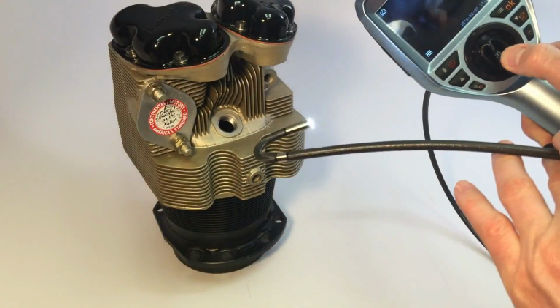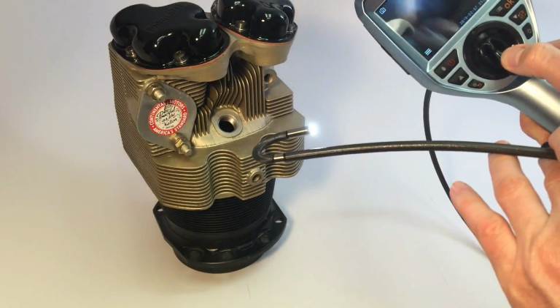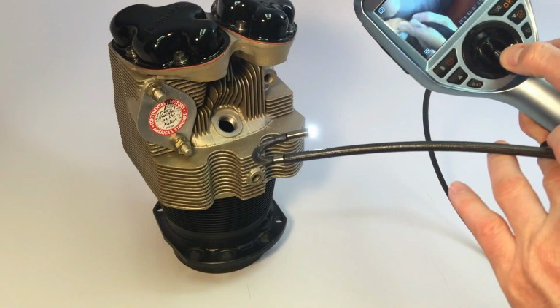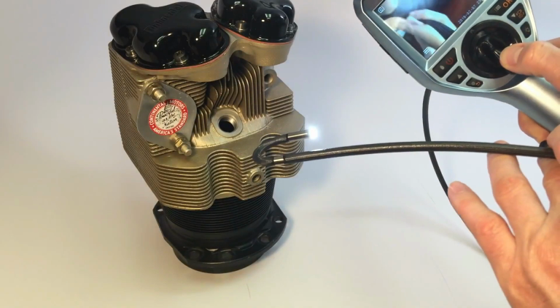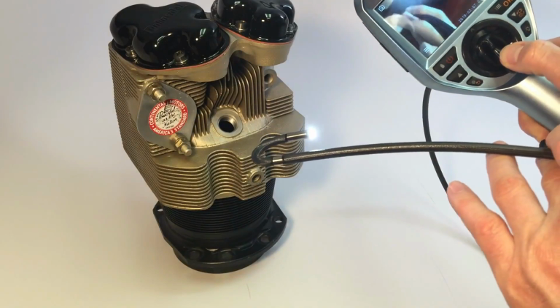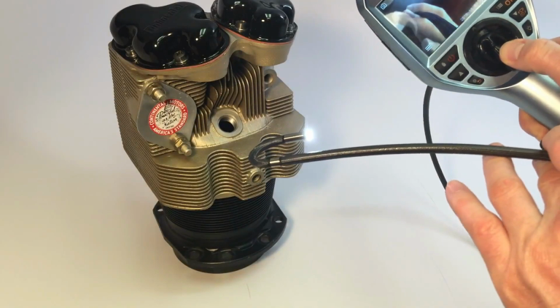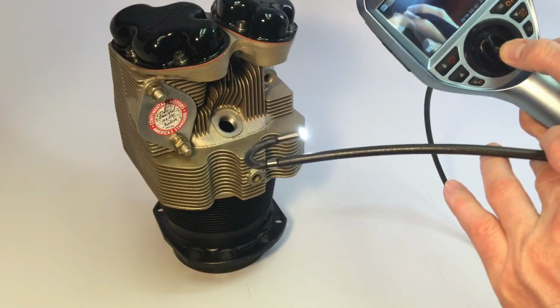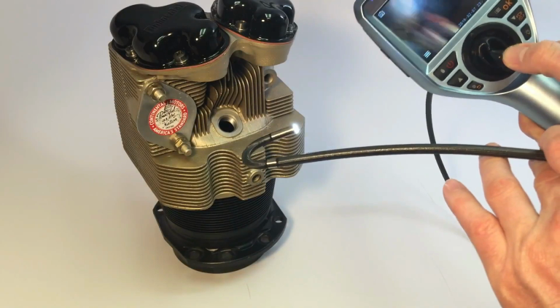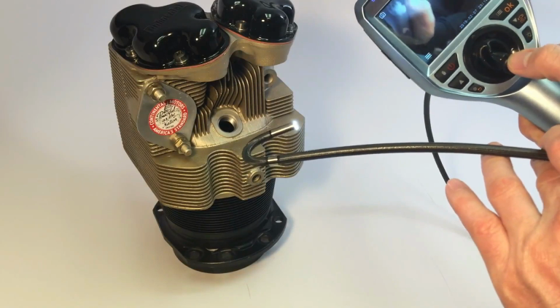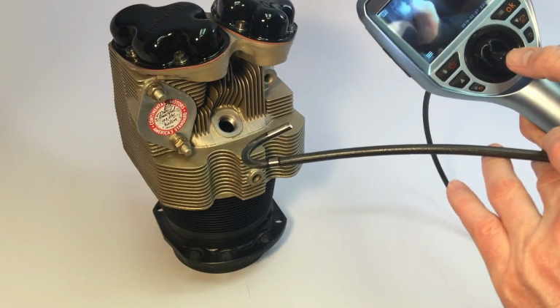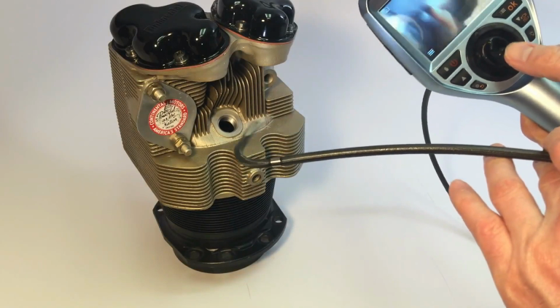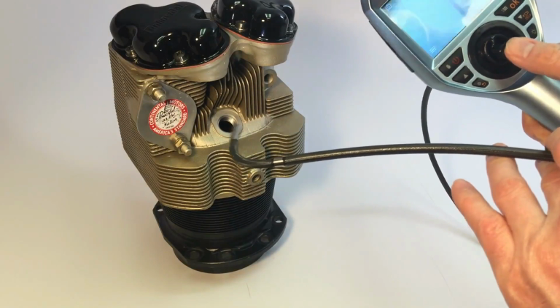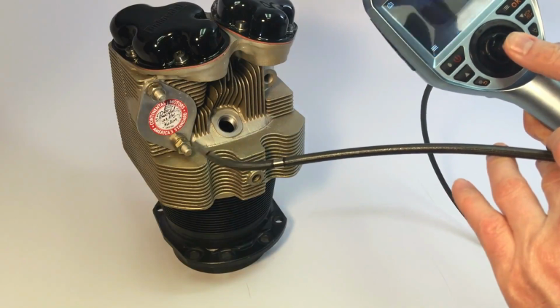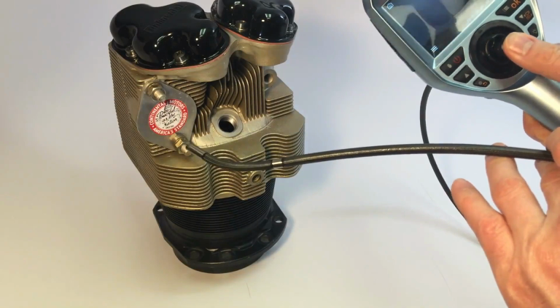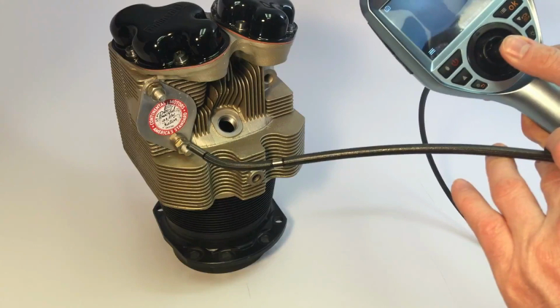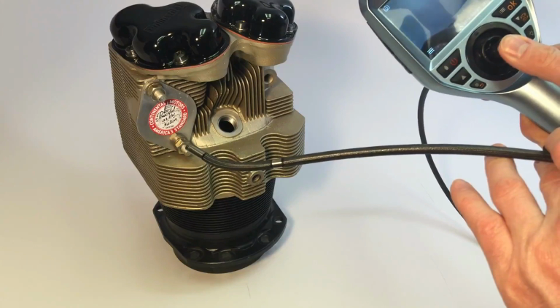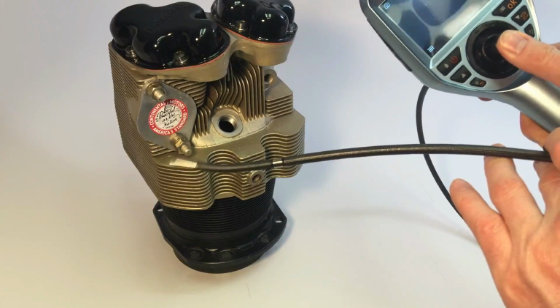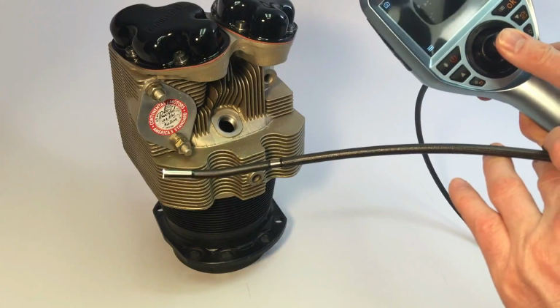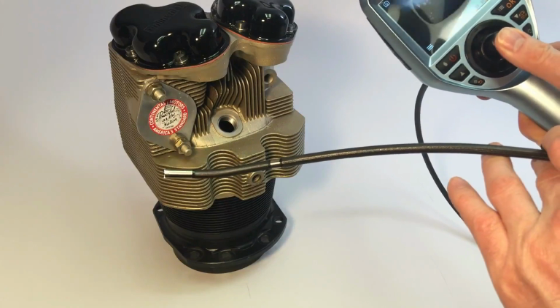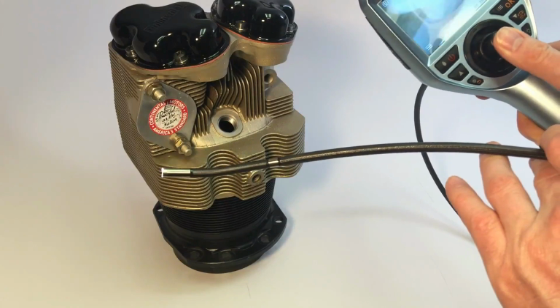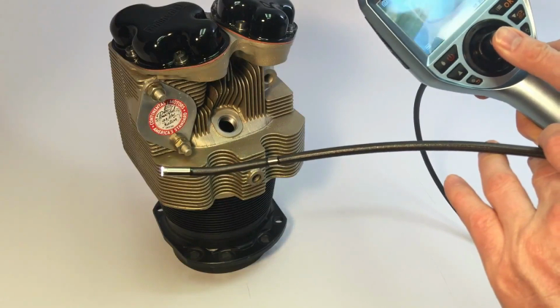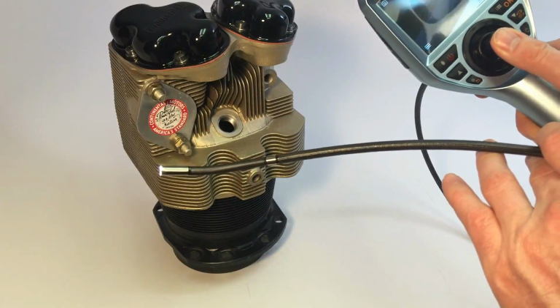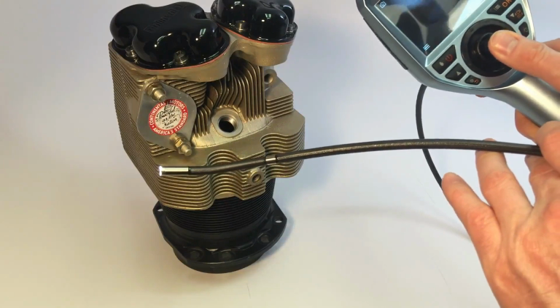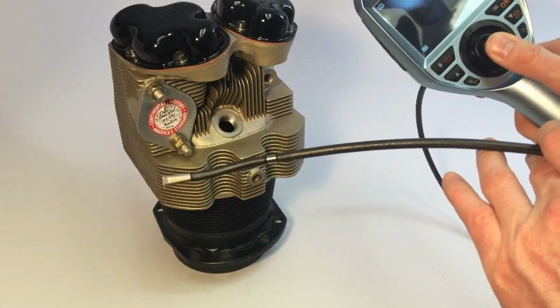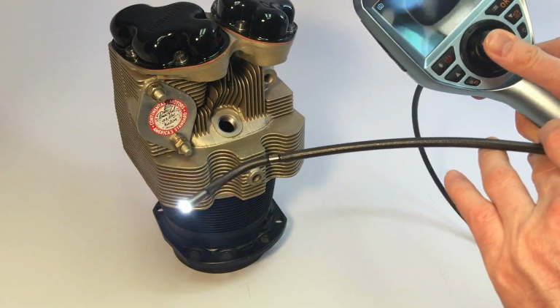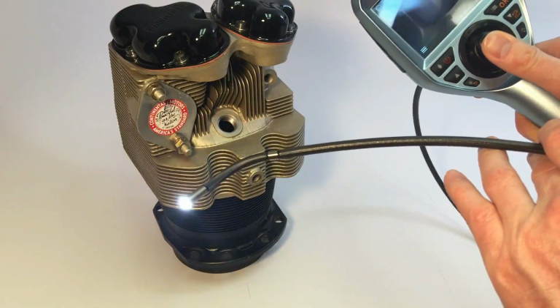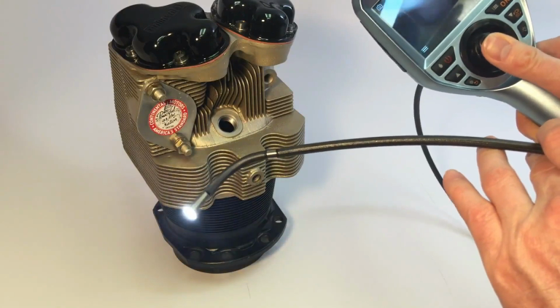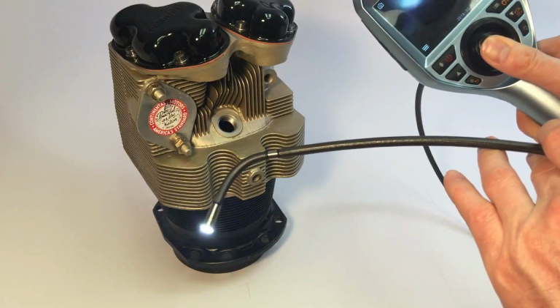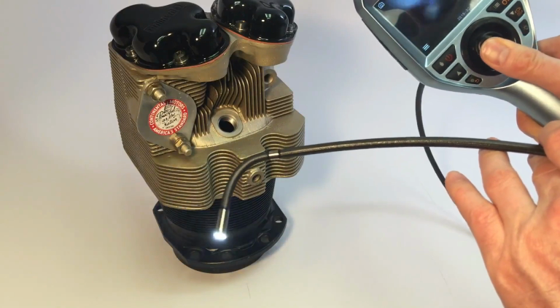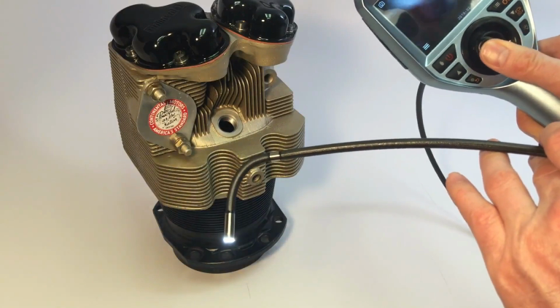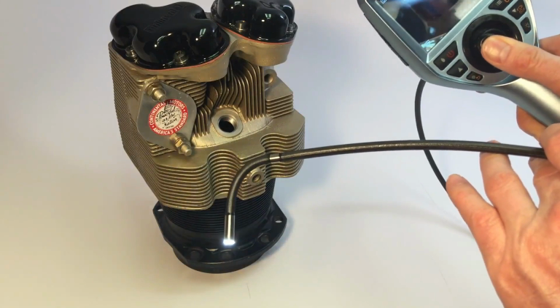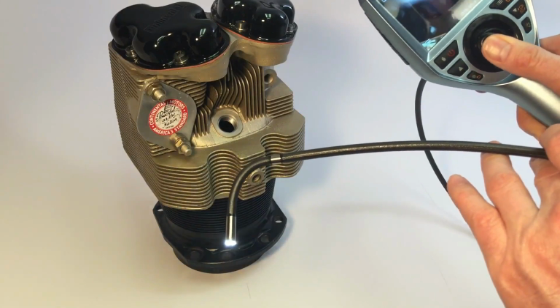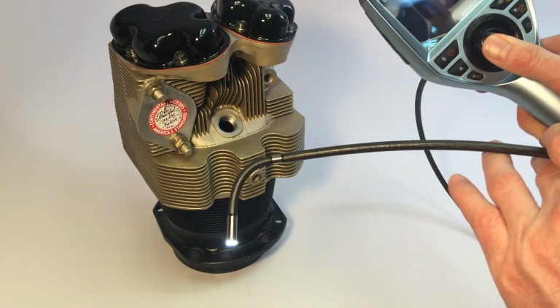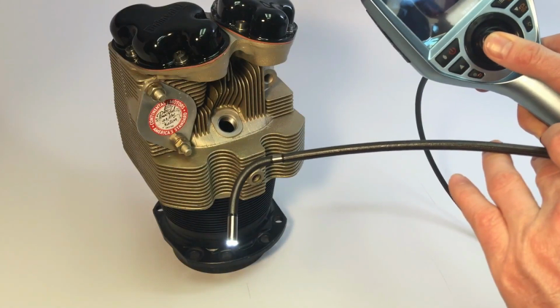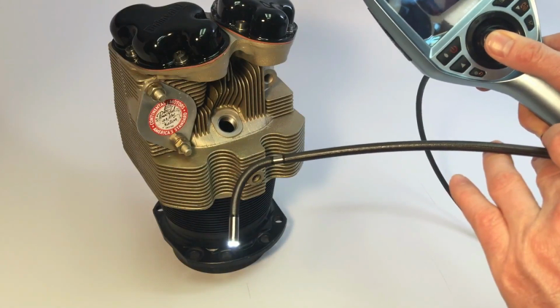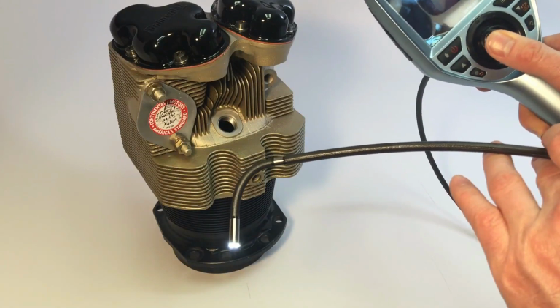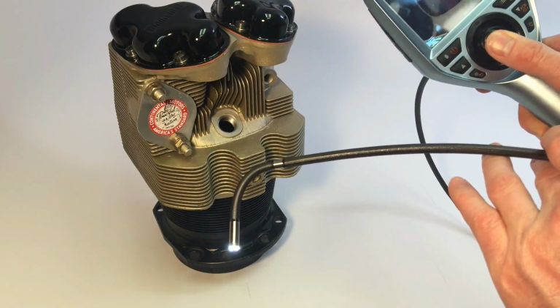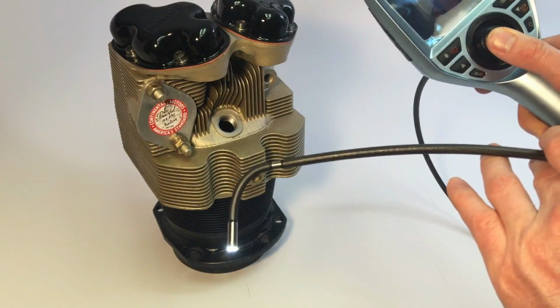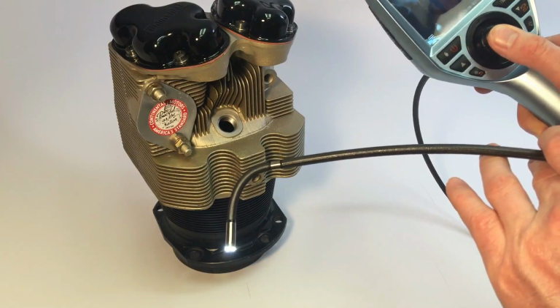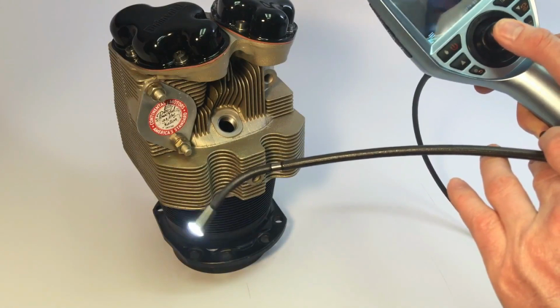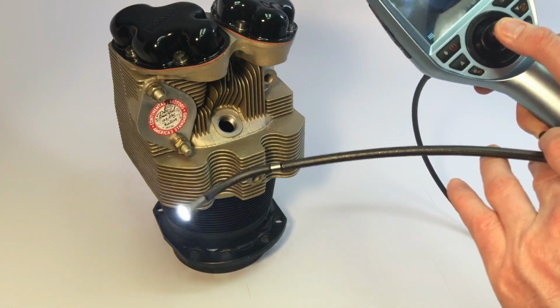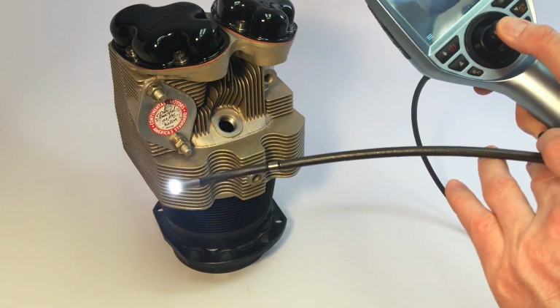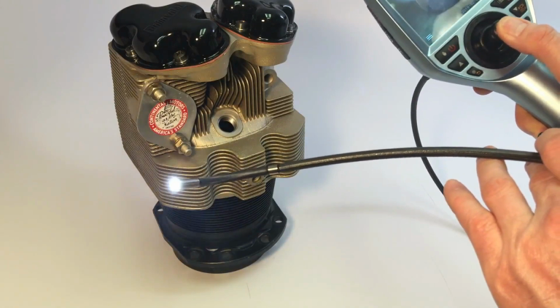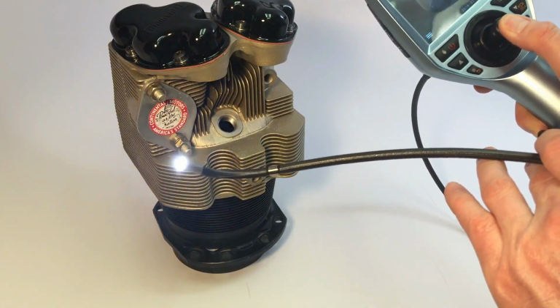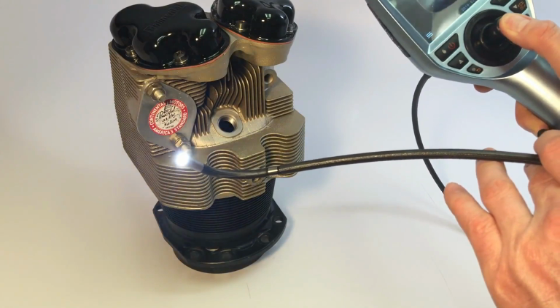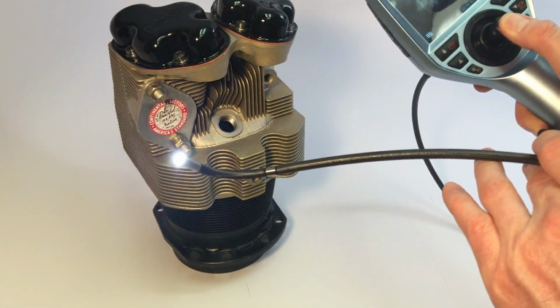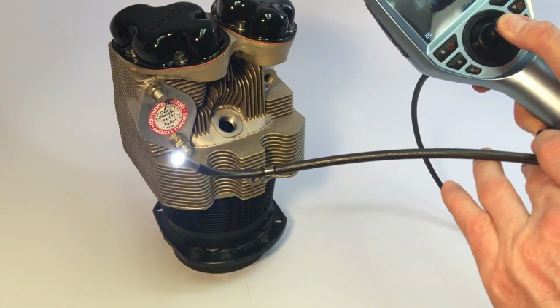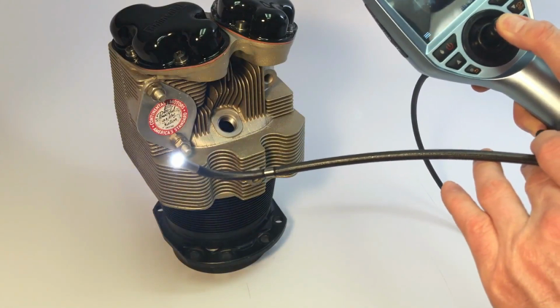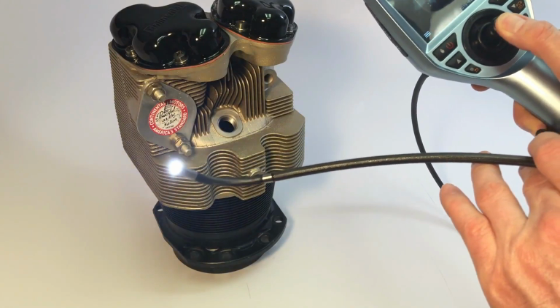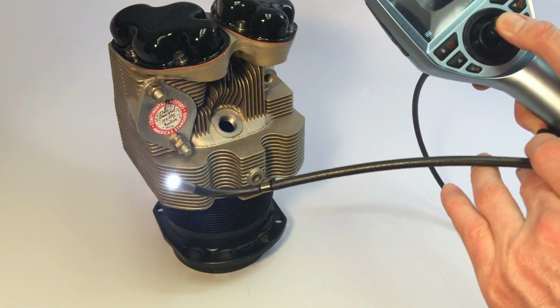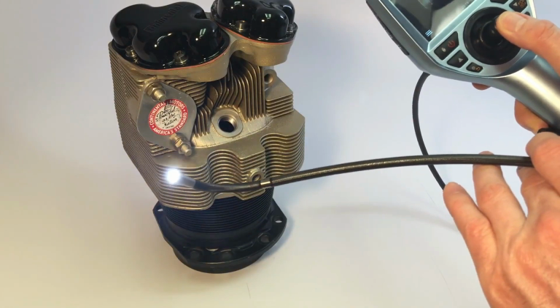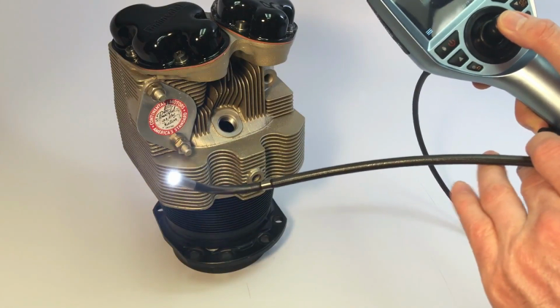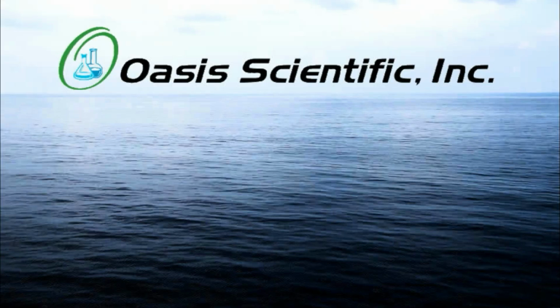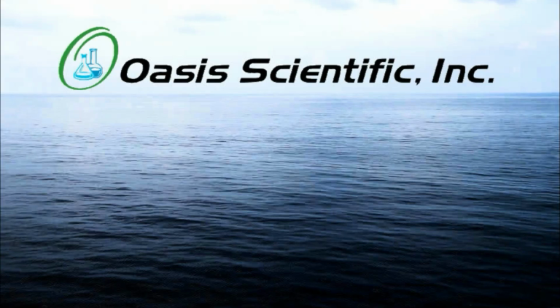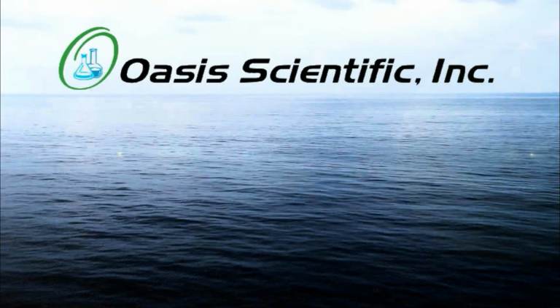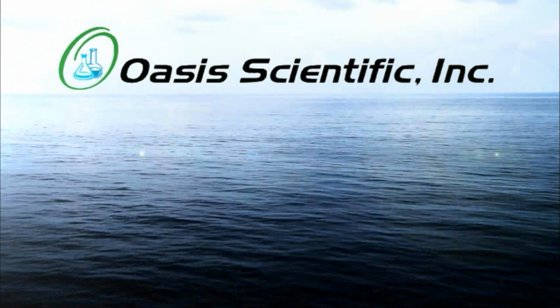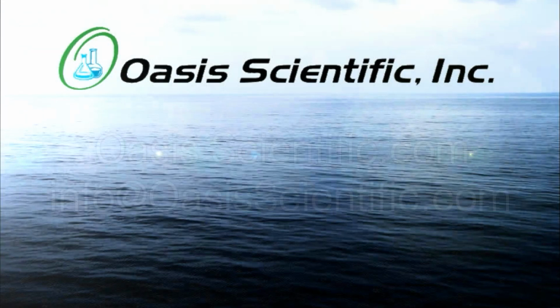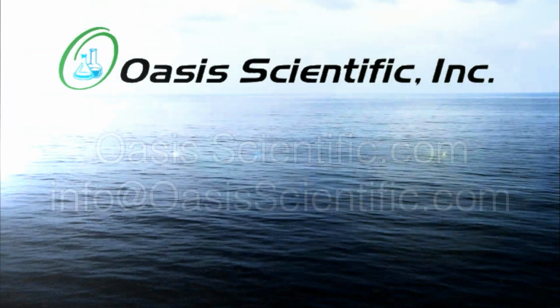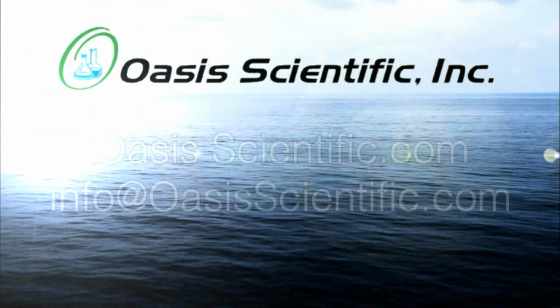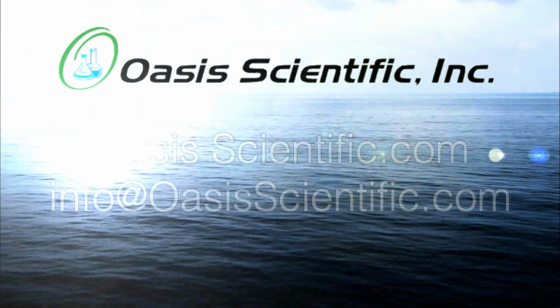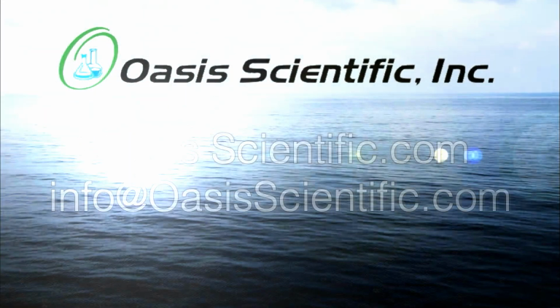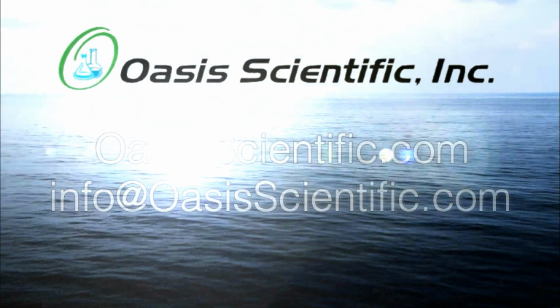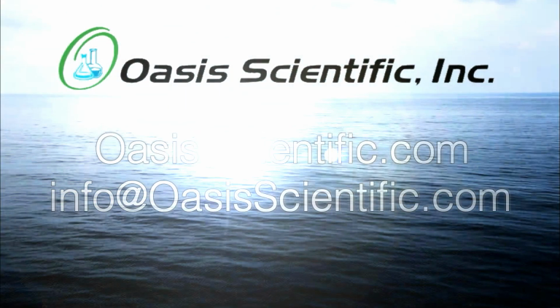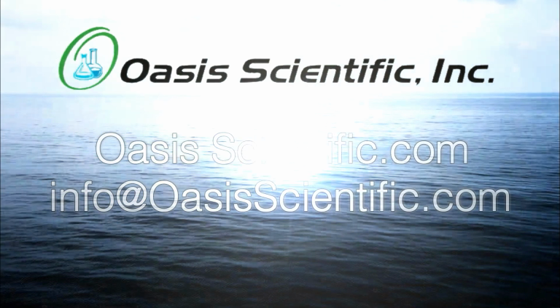For more questions about the ME-Series boroscopes or any of our other fine products, please contact OASIS Scientific.